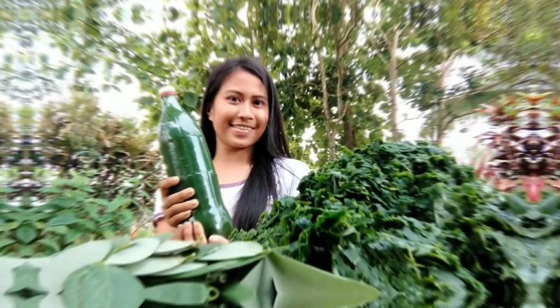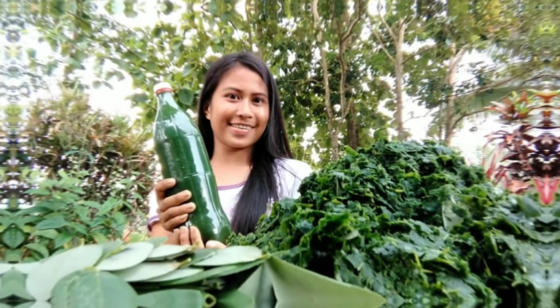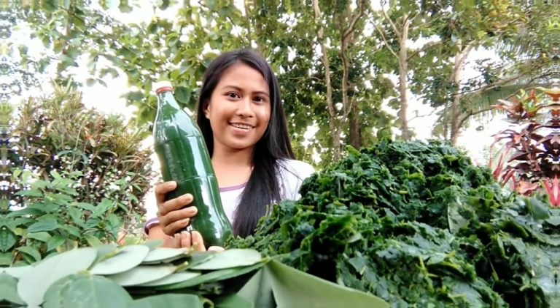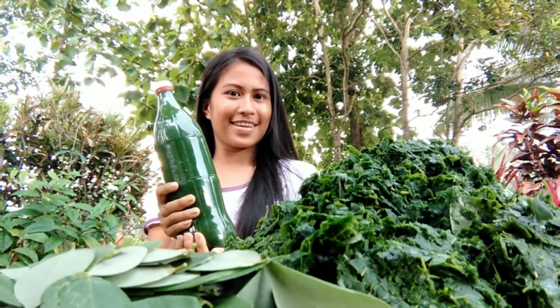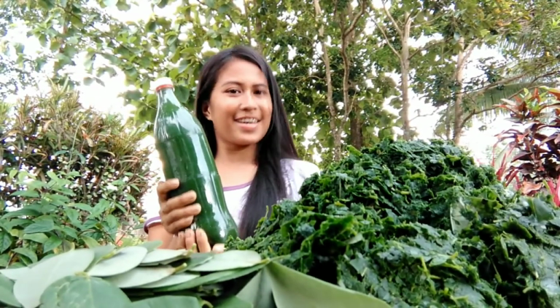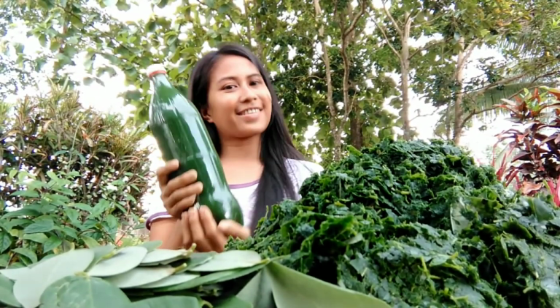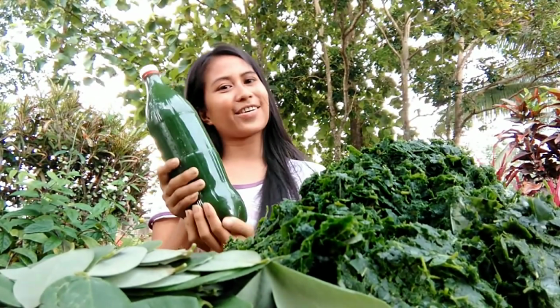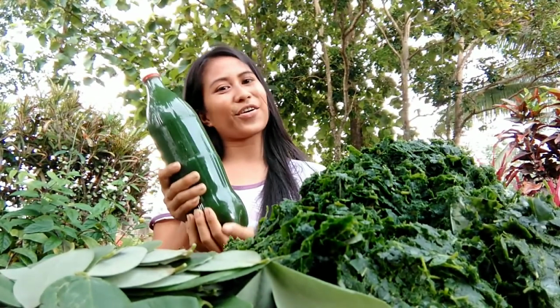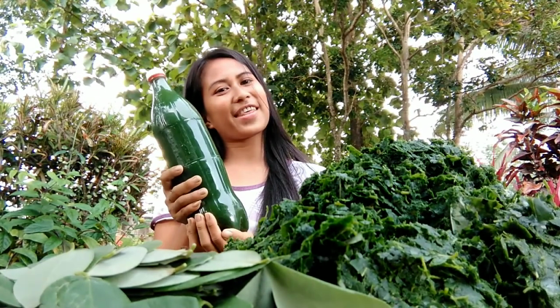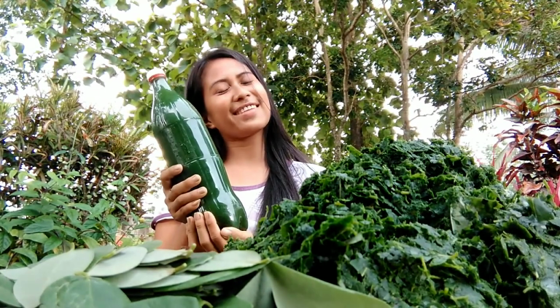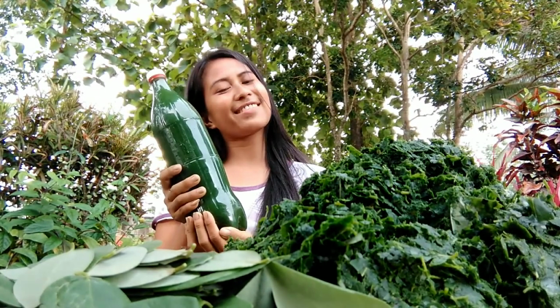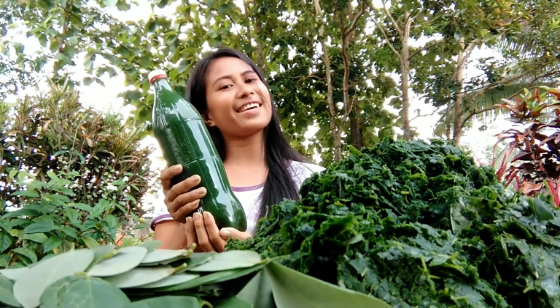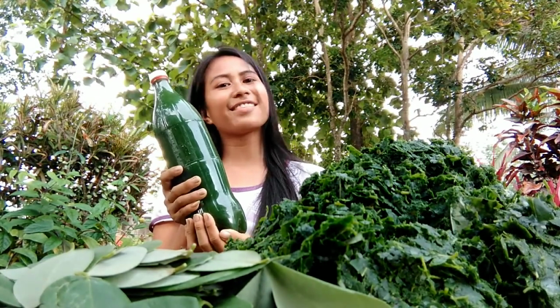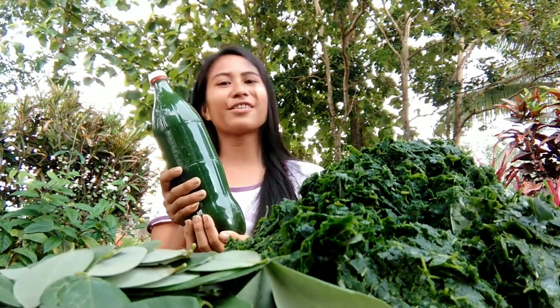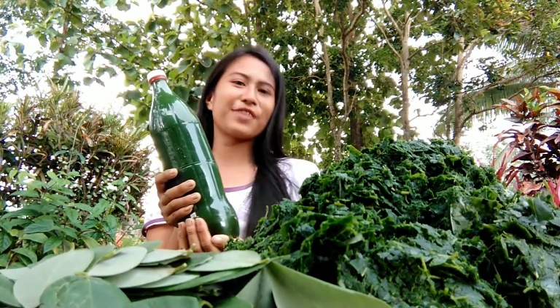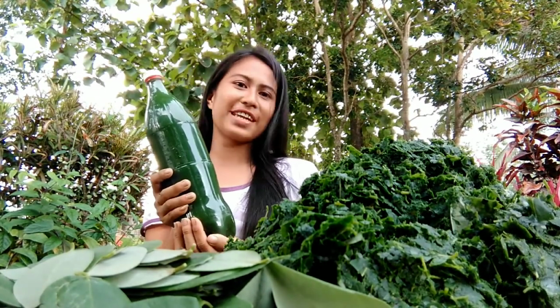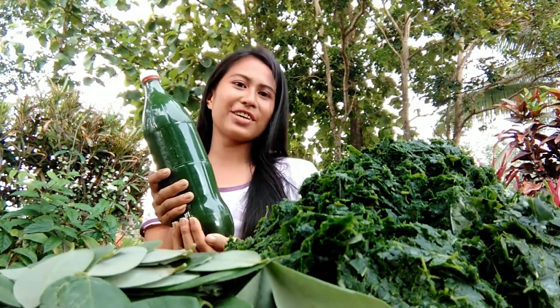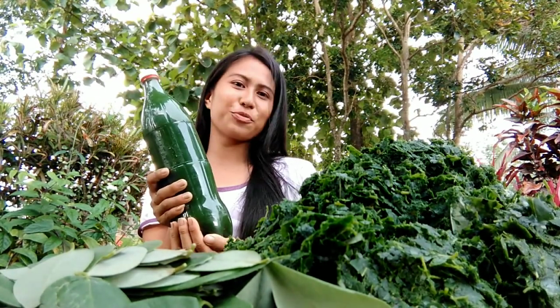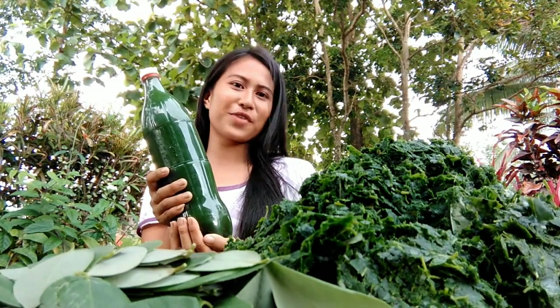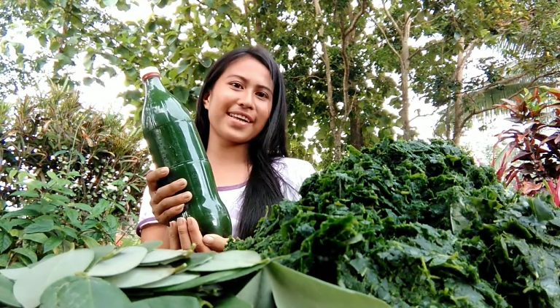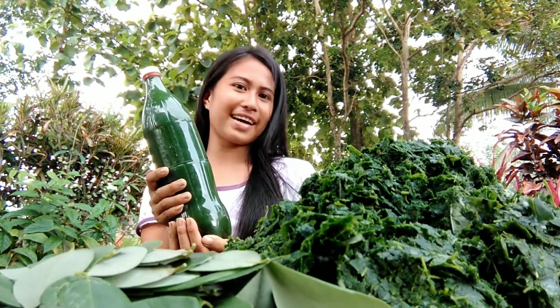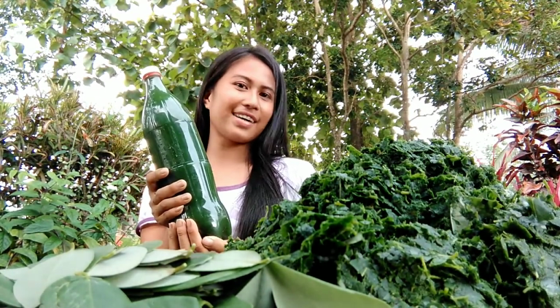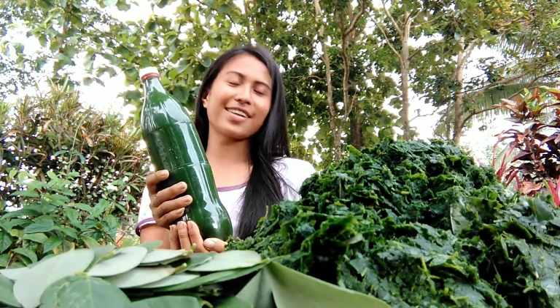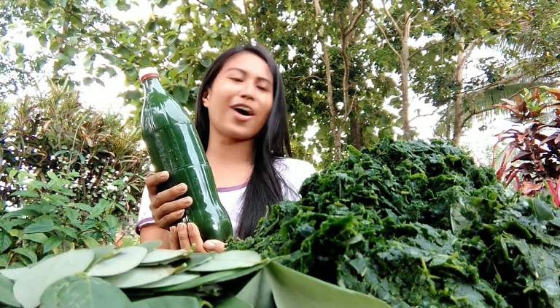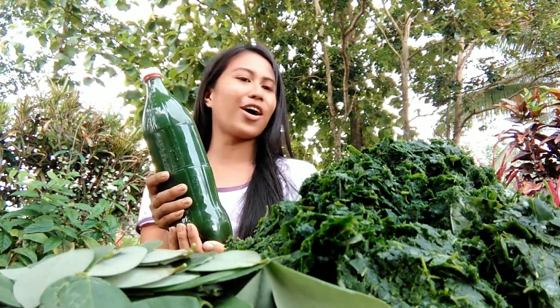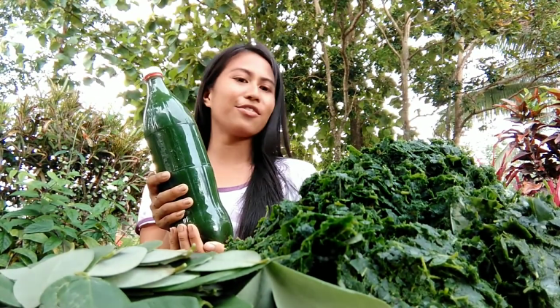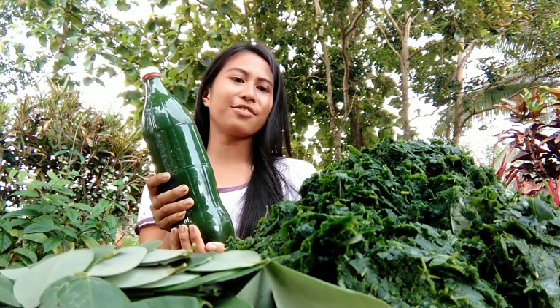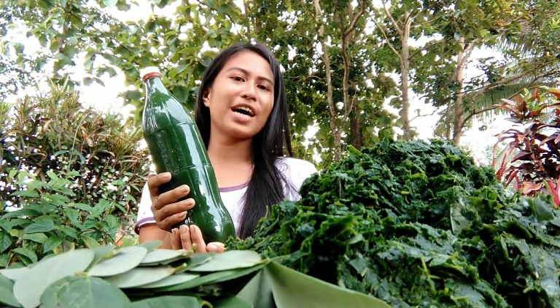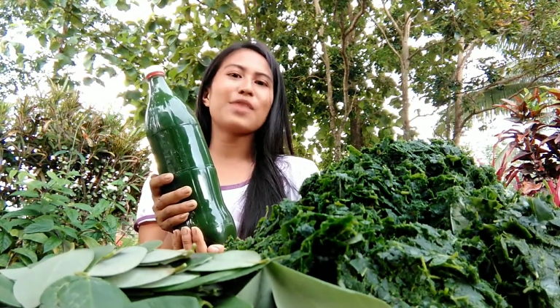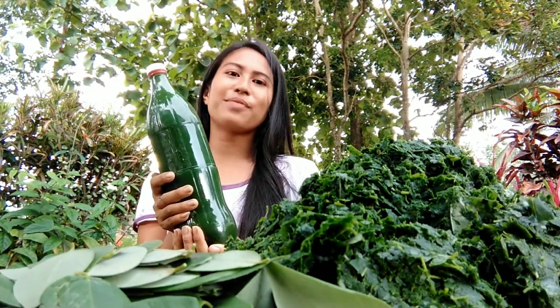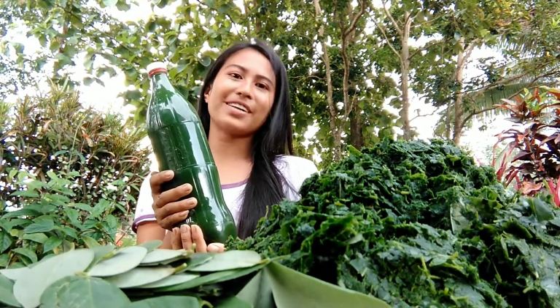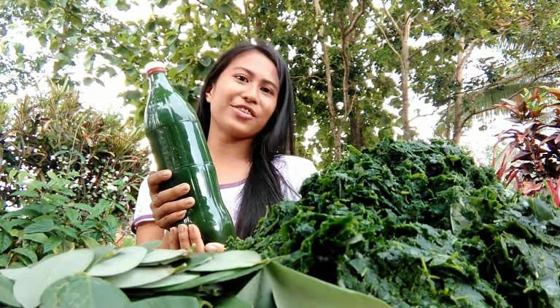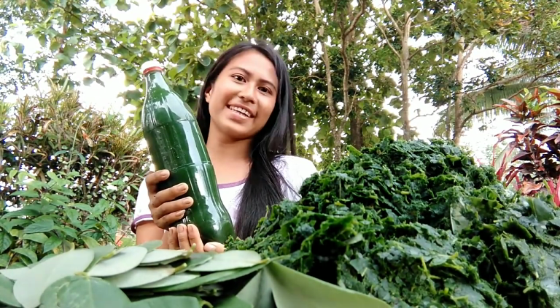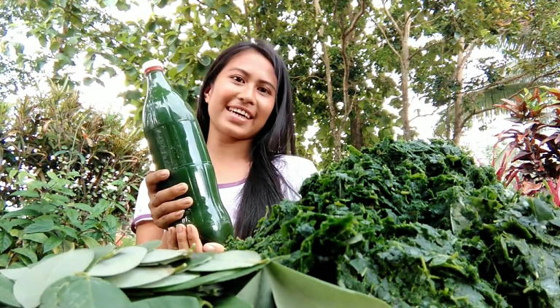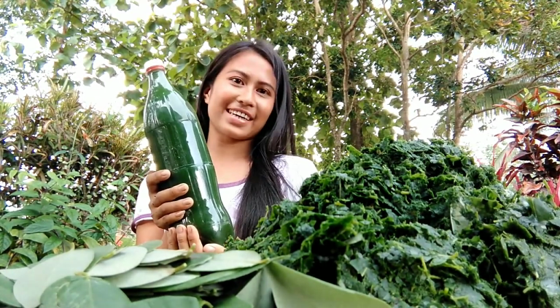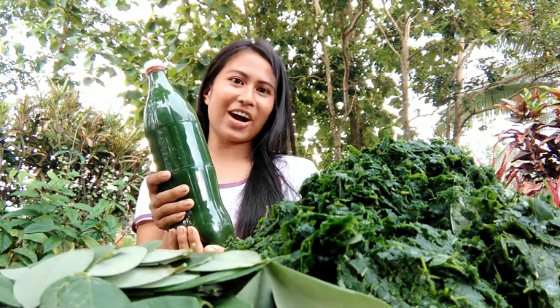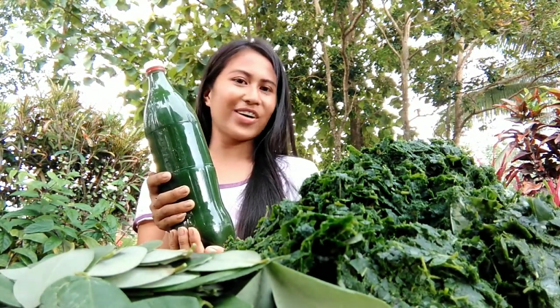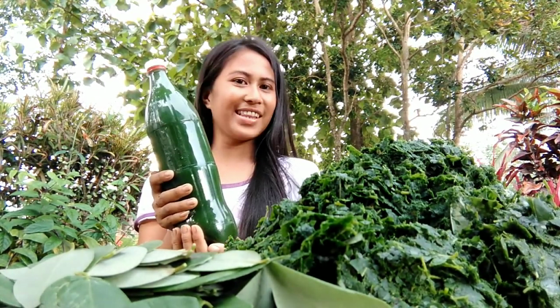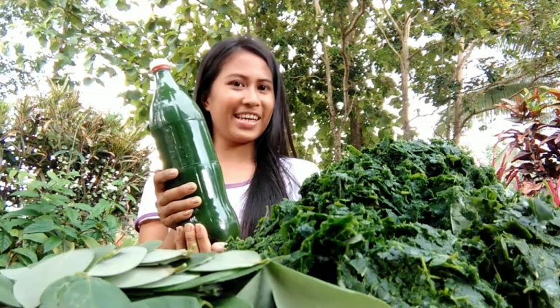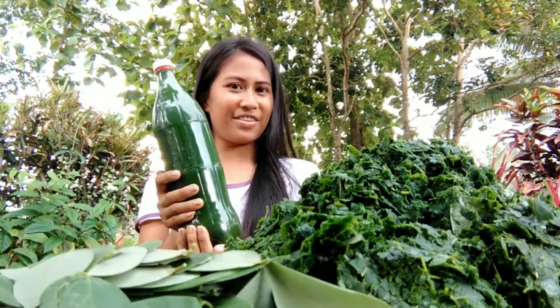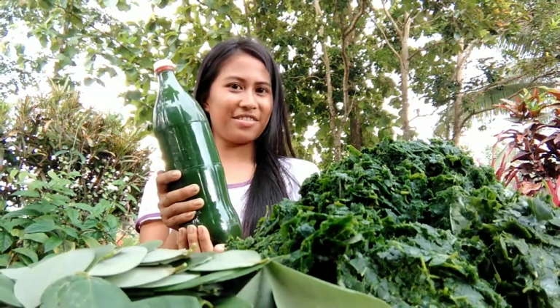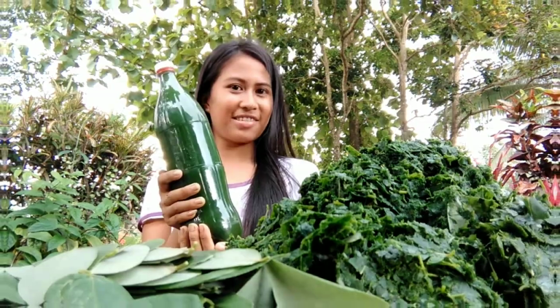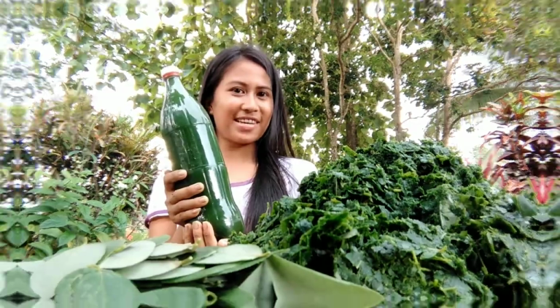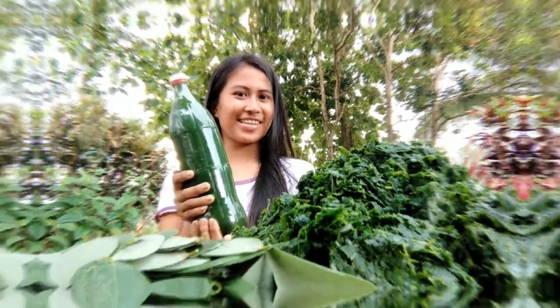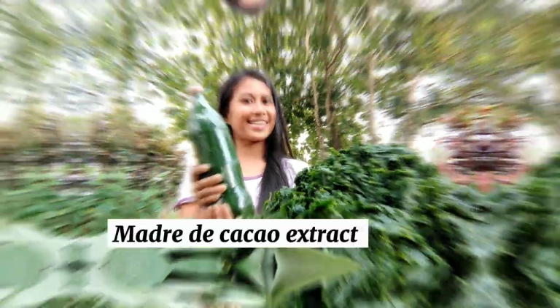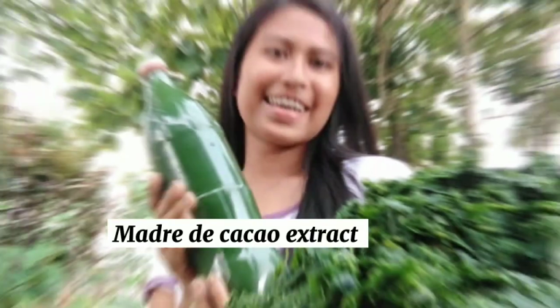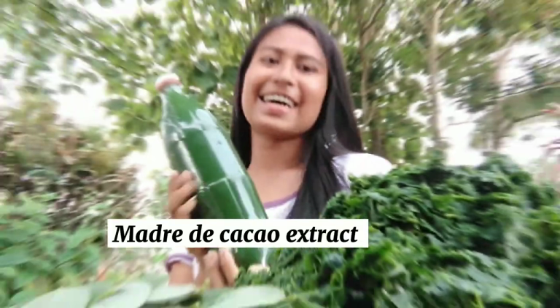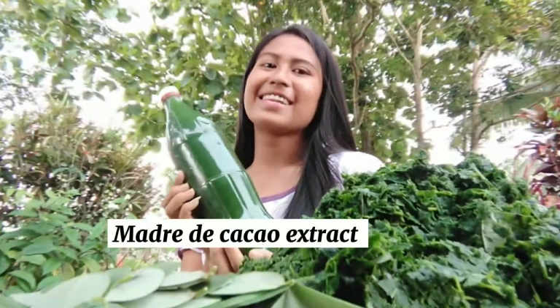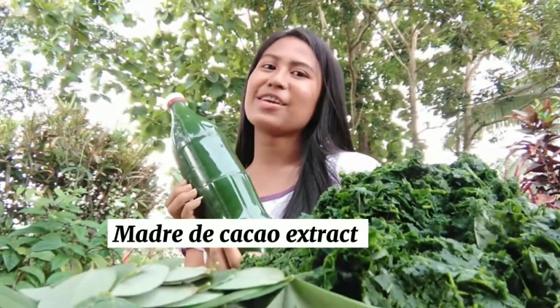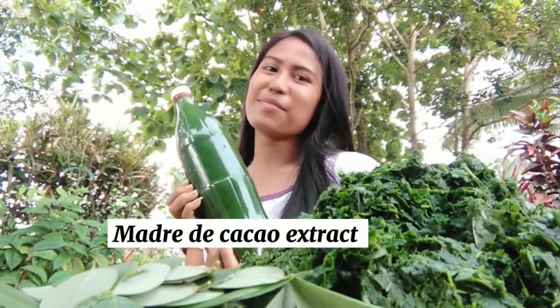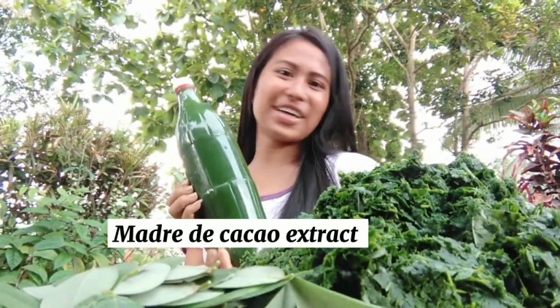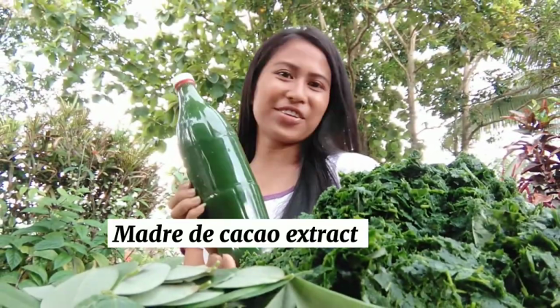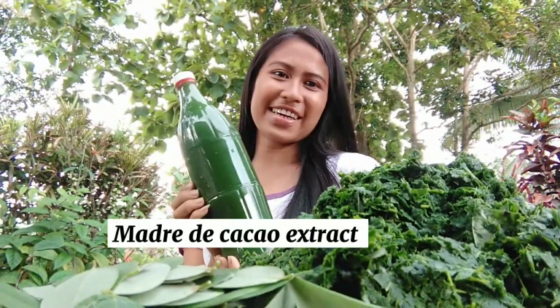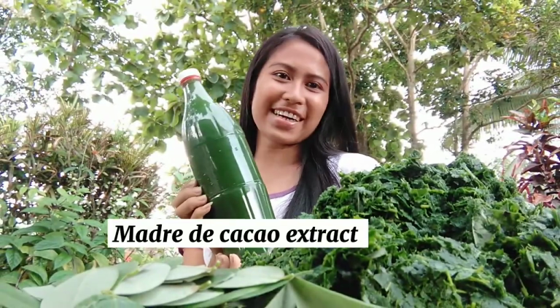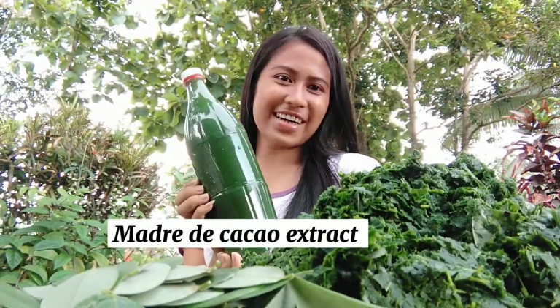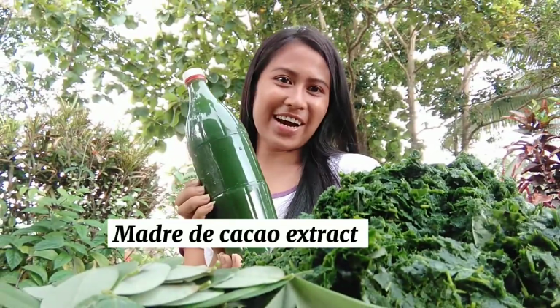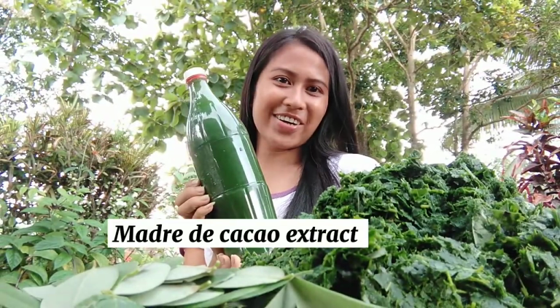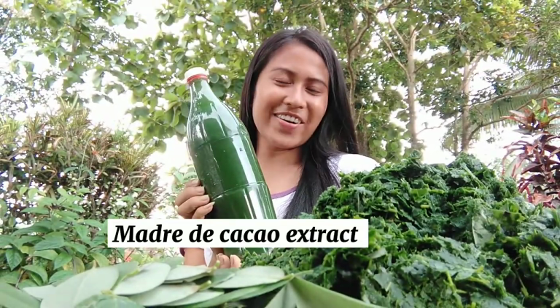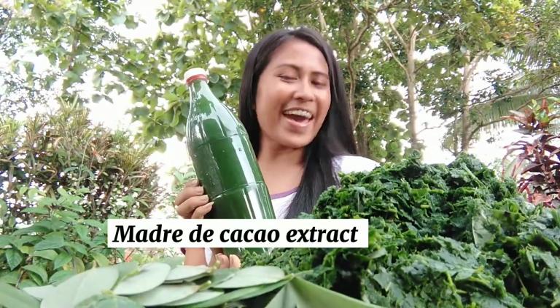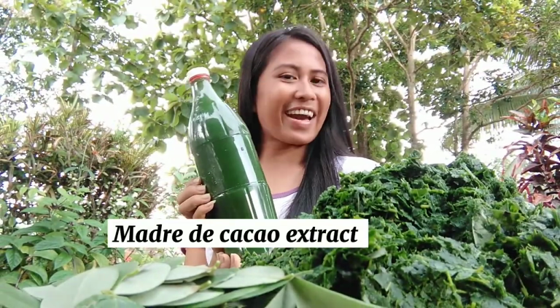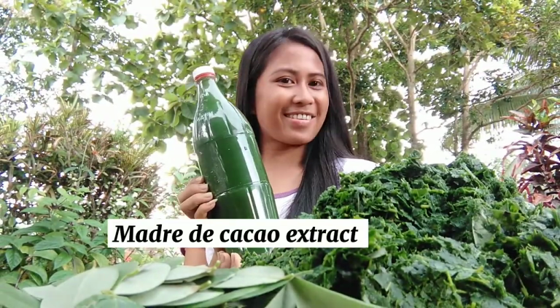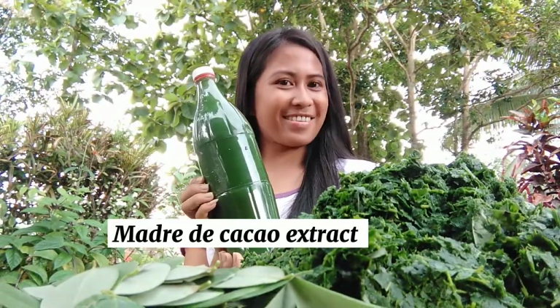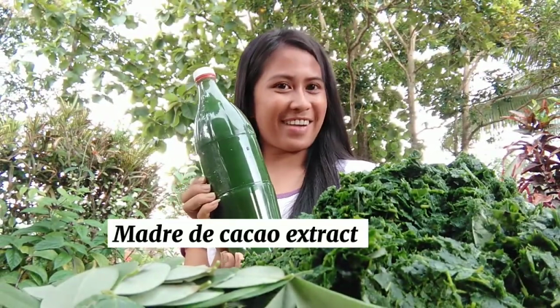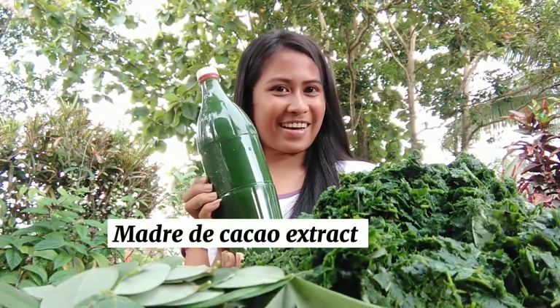So this is the finished product of Madrid Cacao leaves — the Madrid Cacao Extra. Thank you.